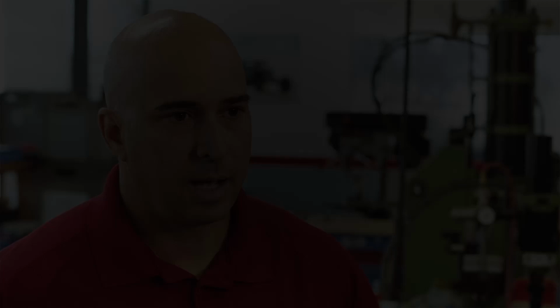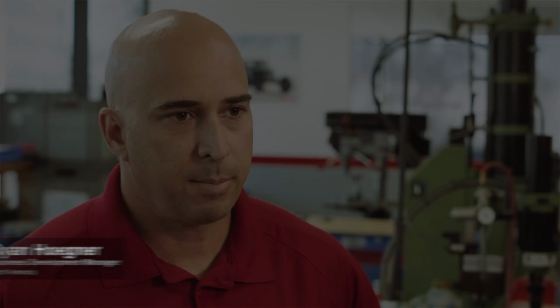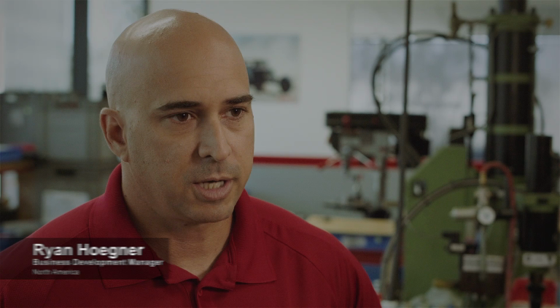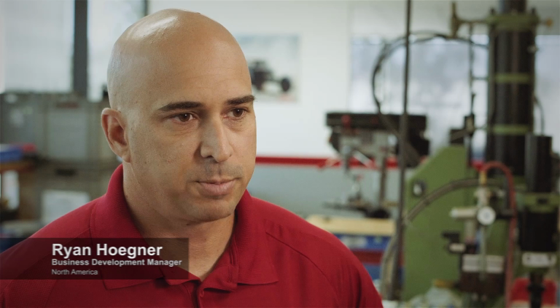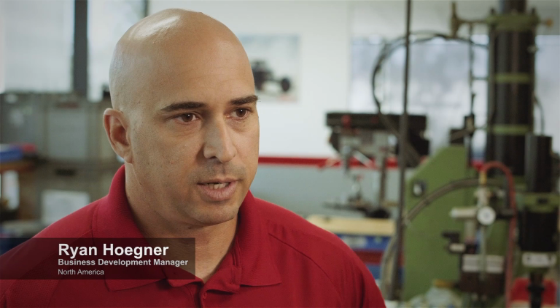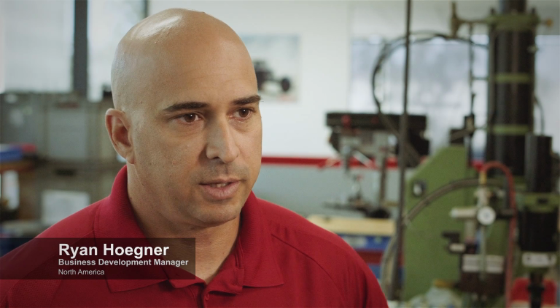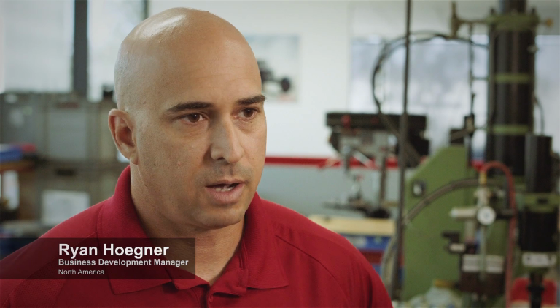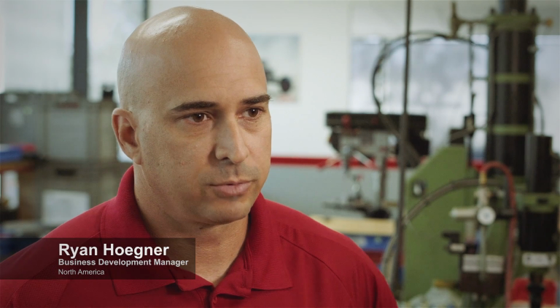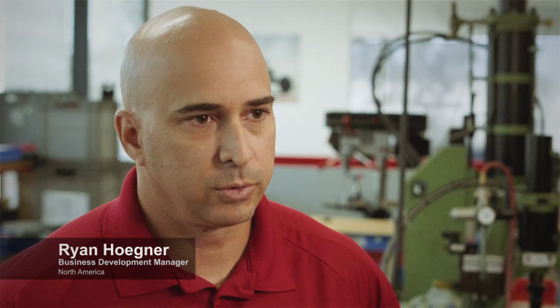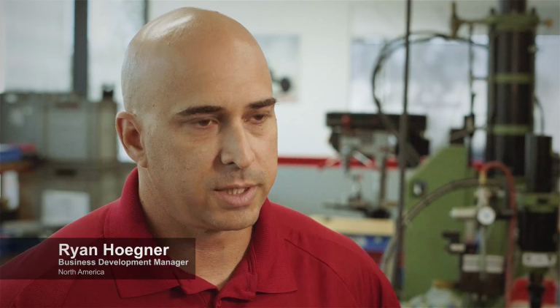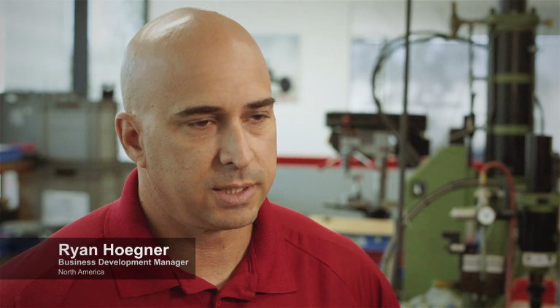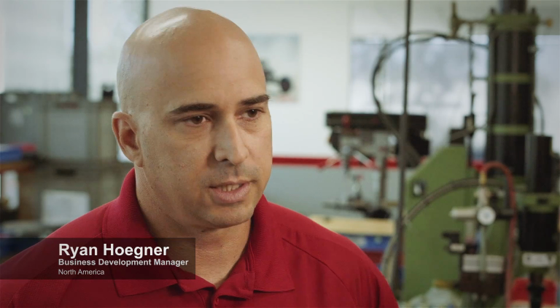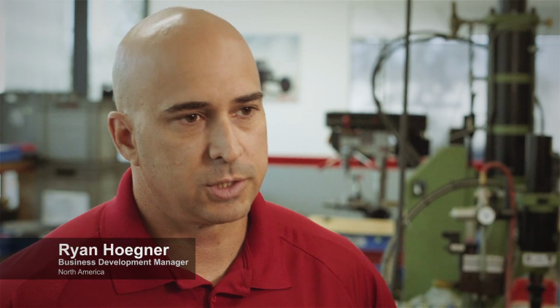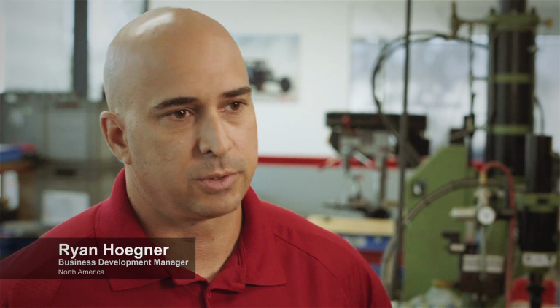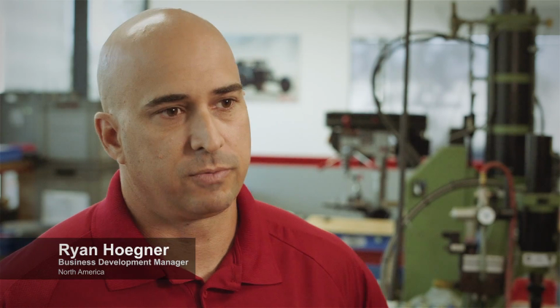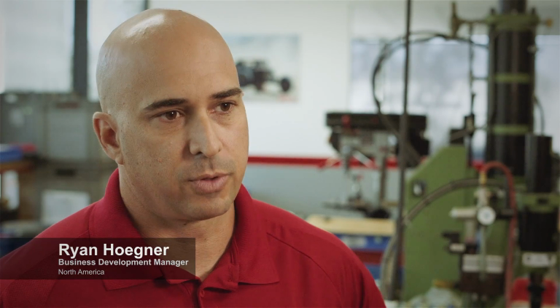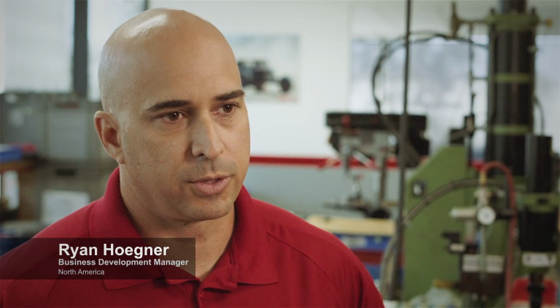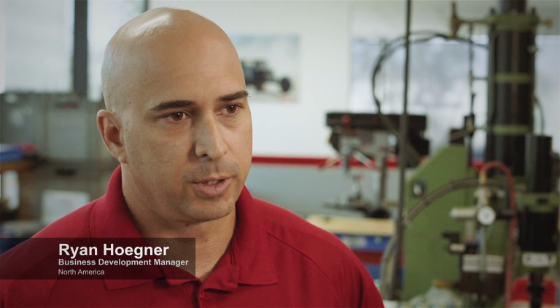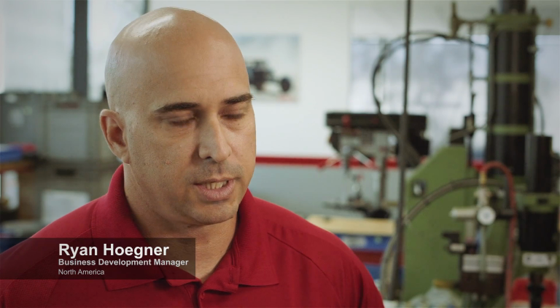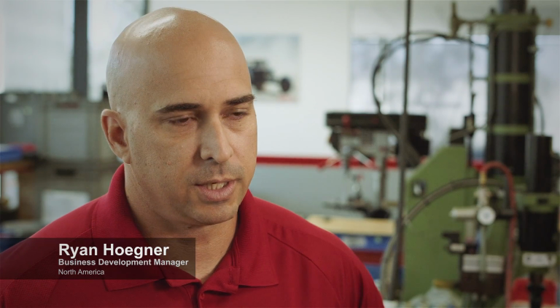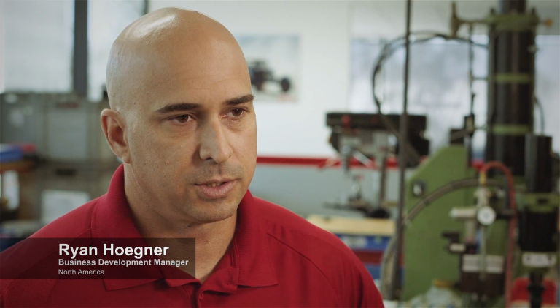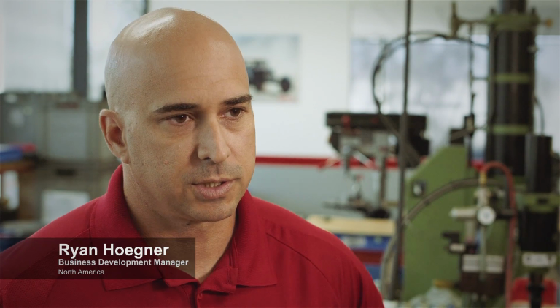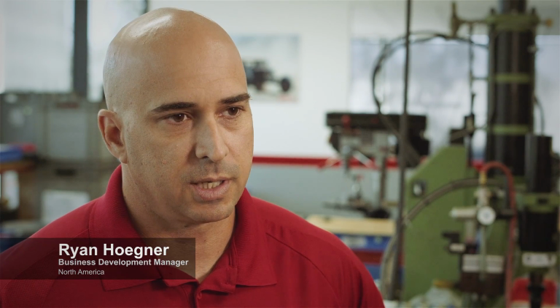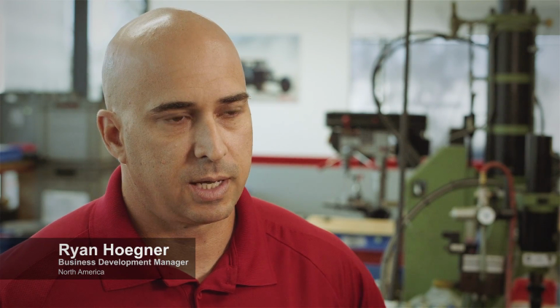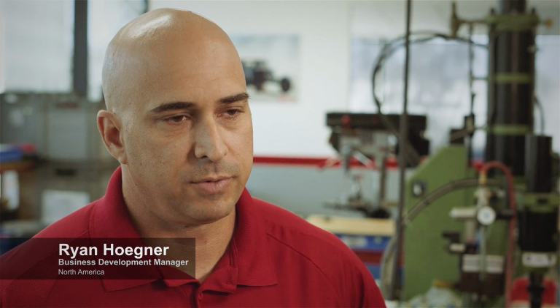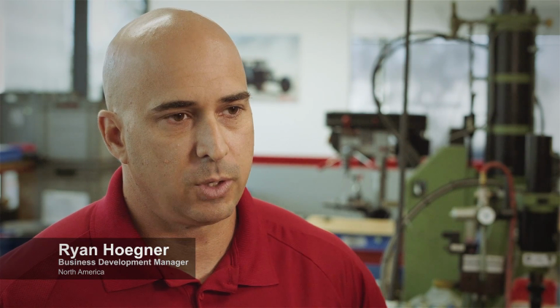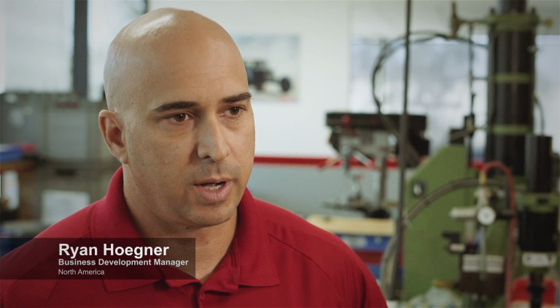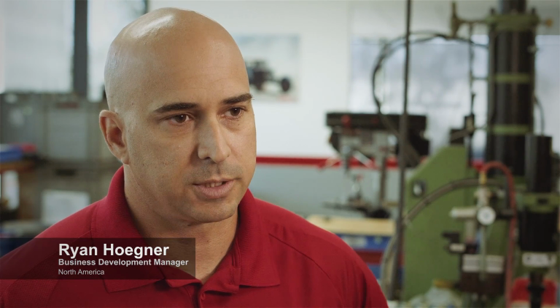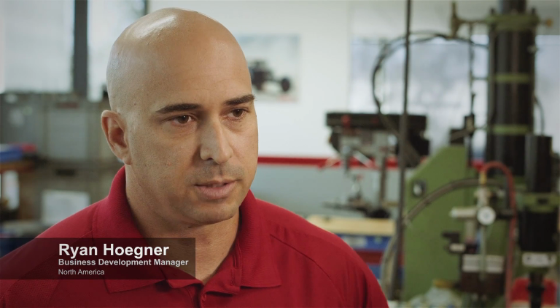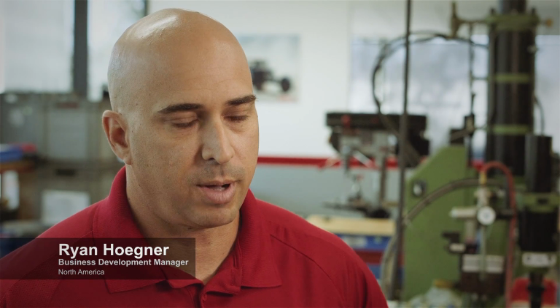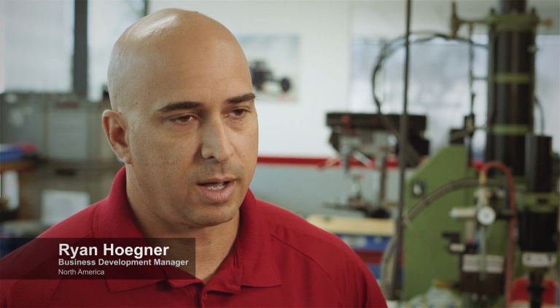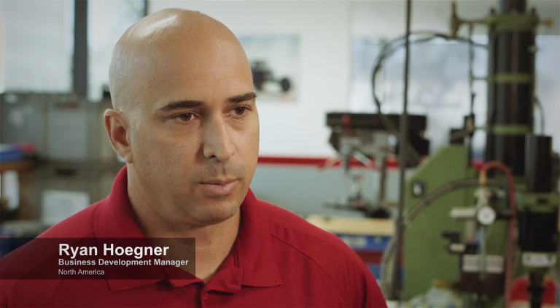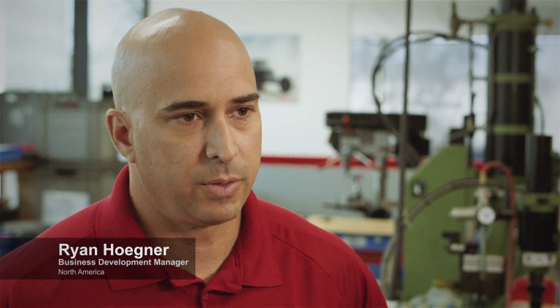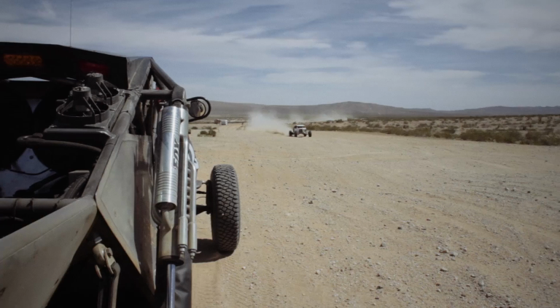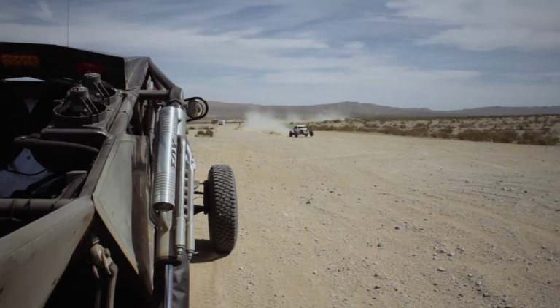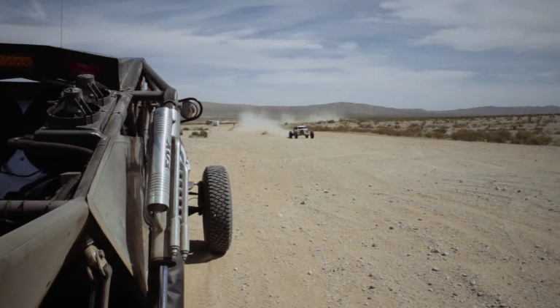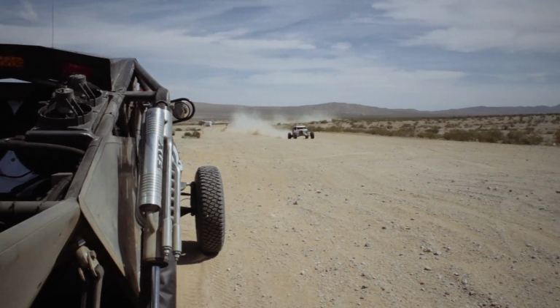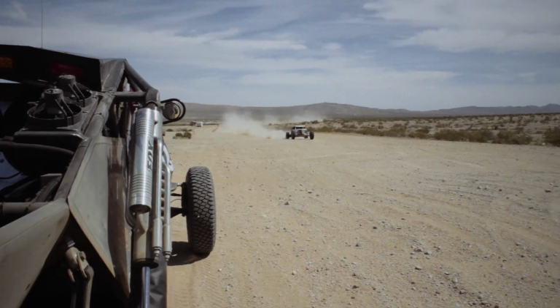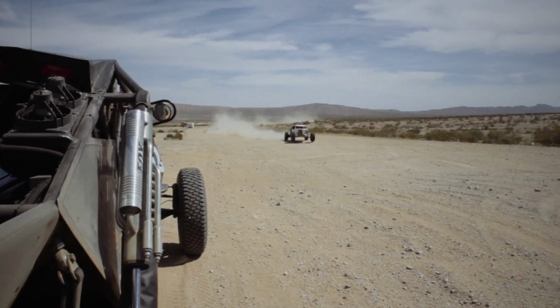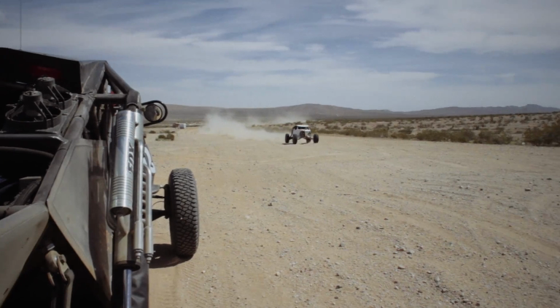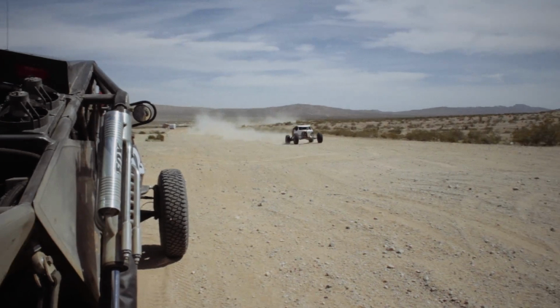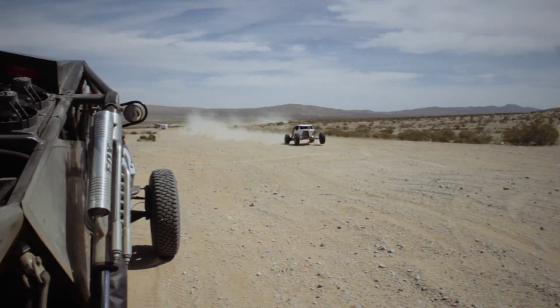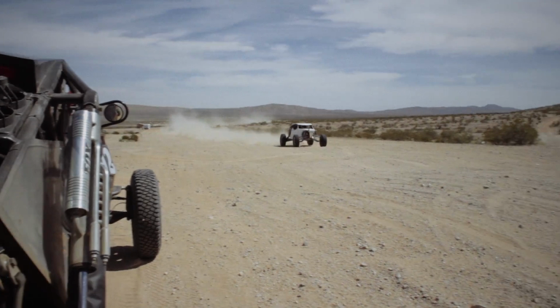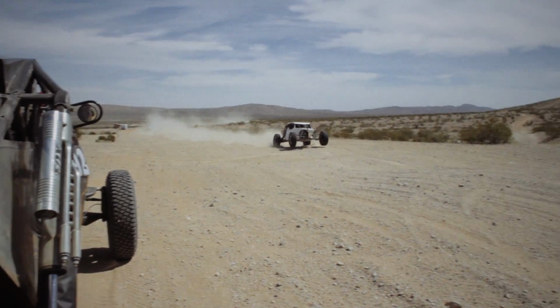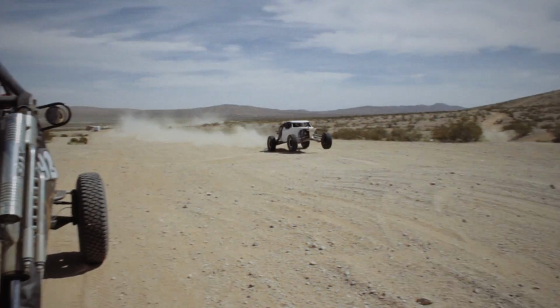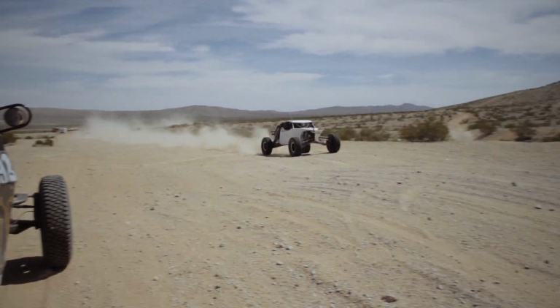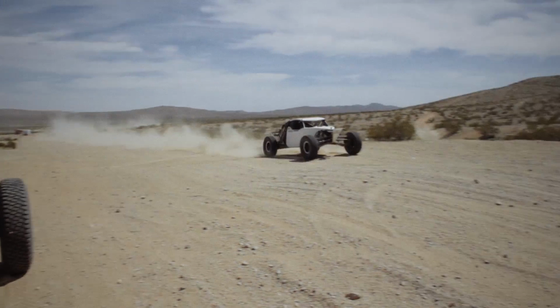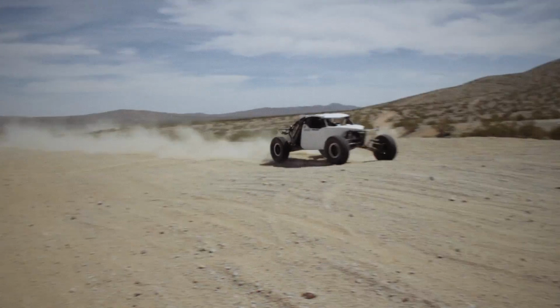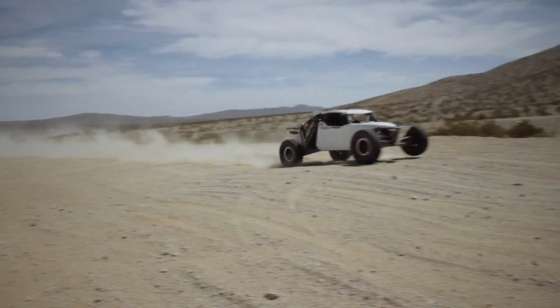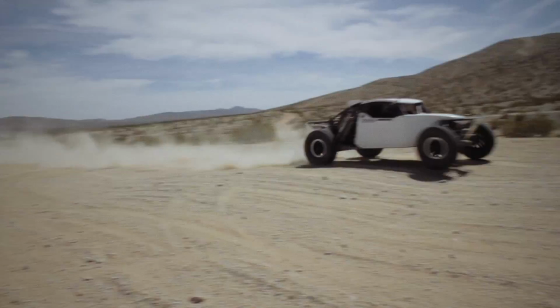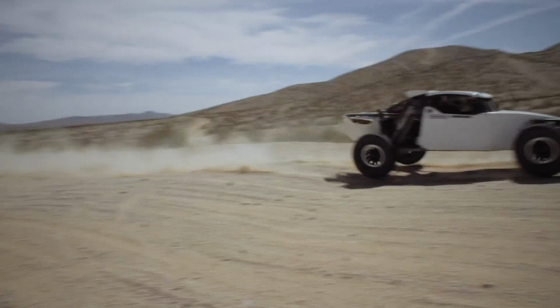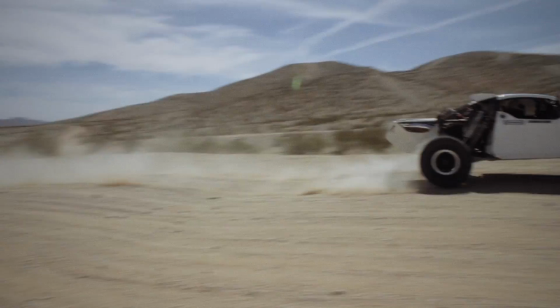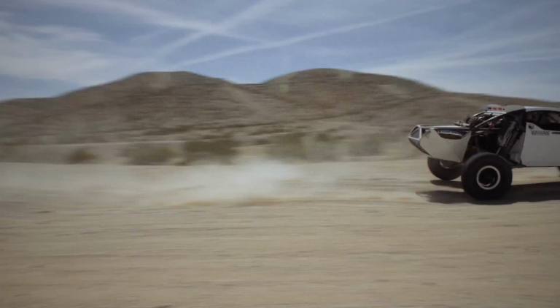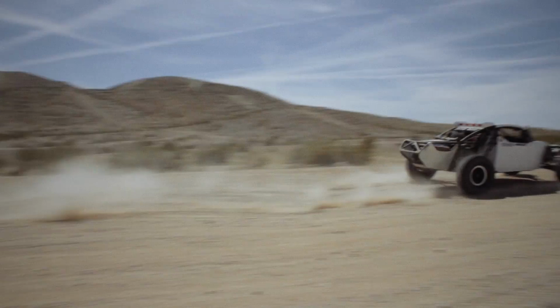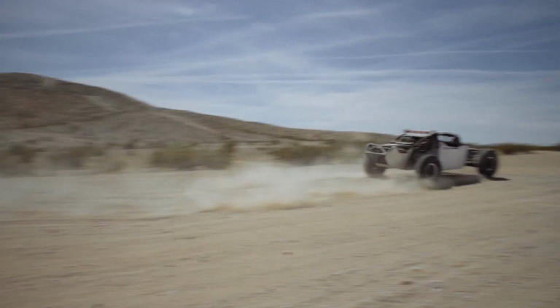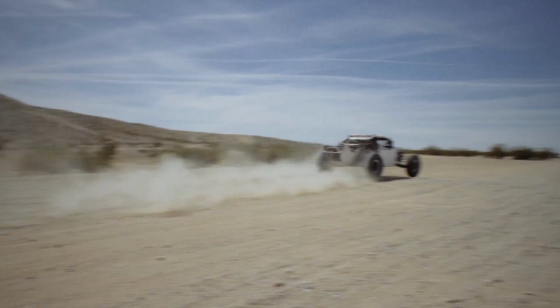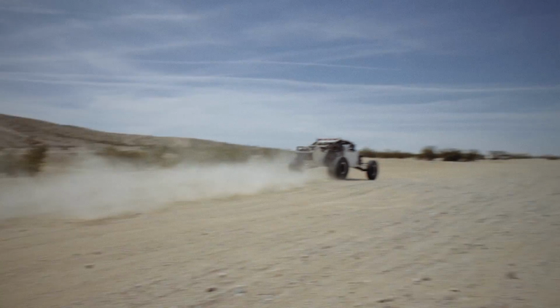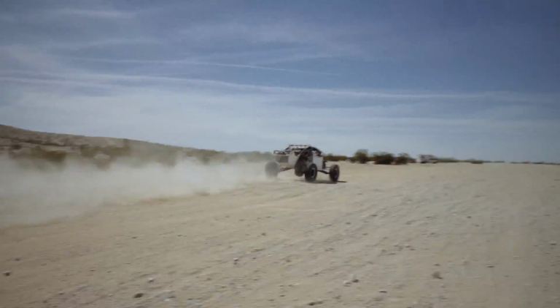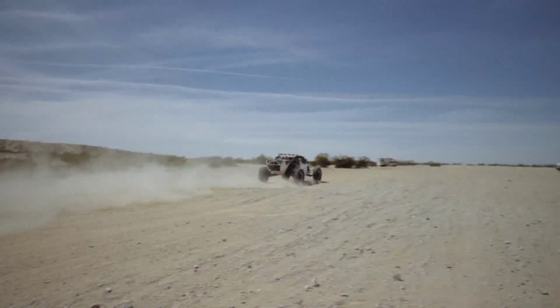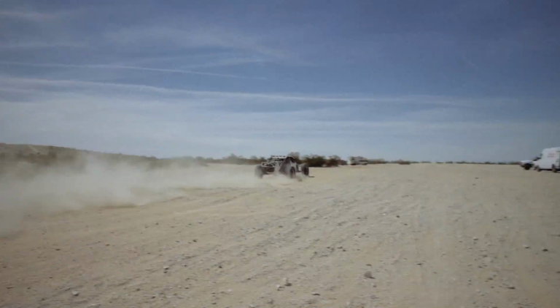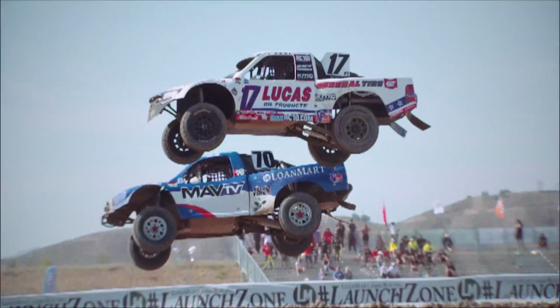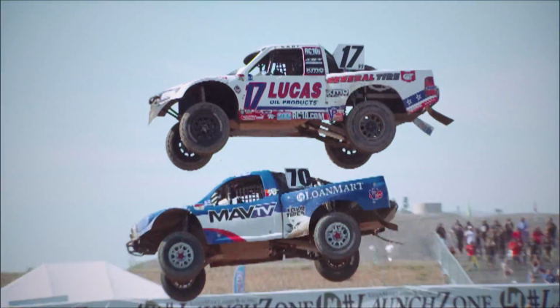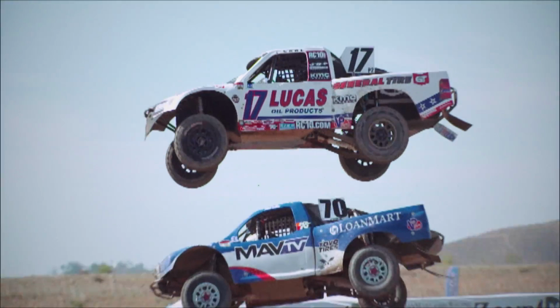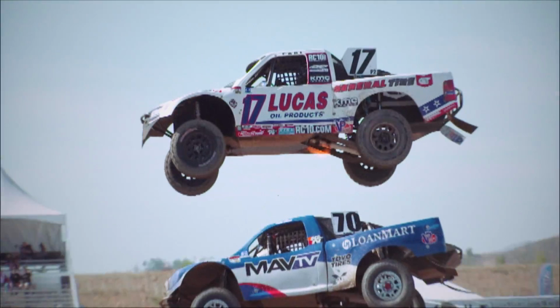Eibach has been in the off-road racing industry for 30 years. If you go out to the Baja 1000 or any of the major races, we are by far the dominant spring supplier.